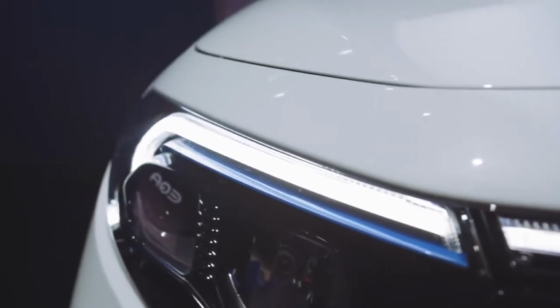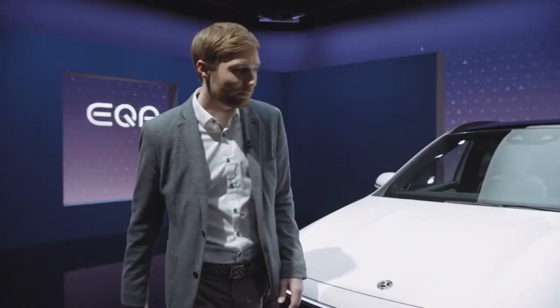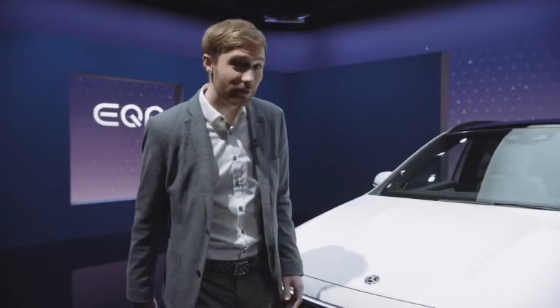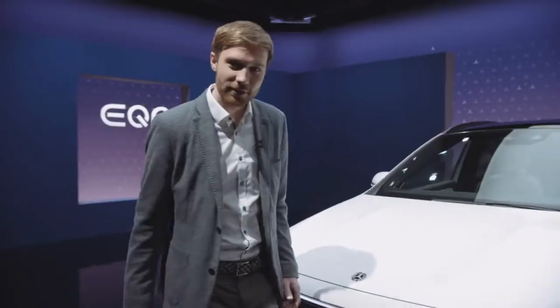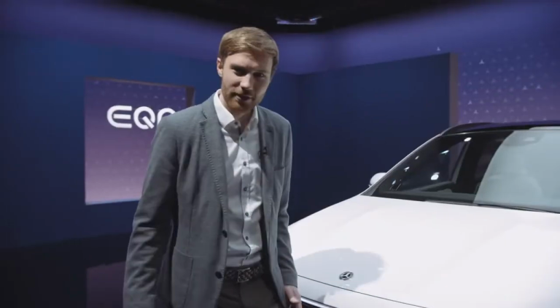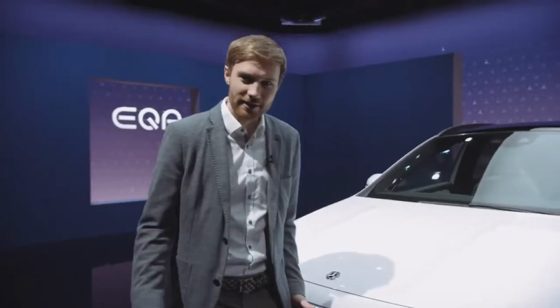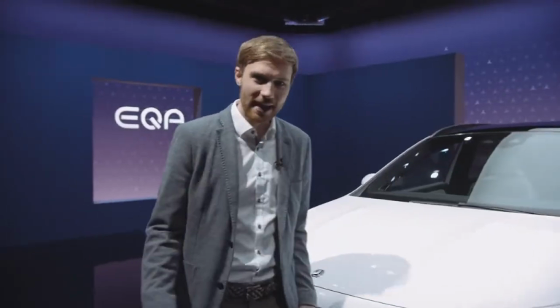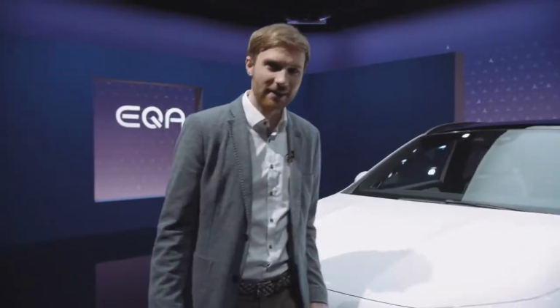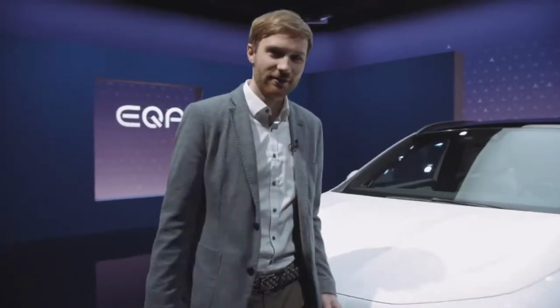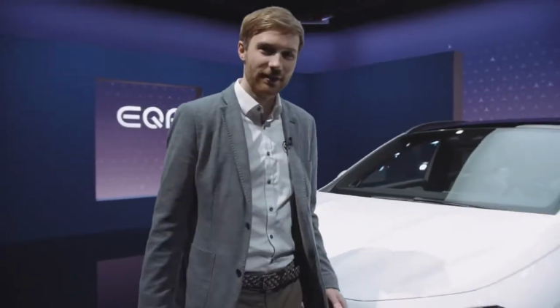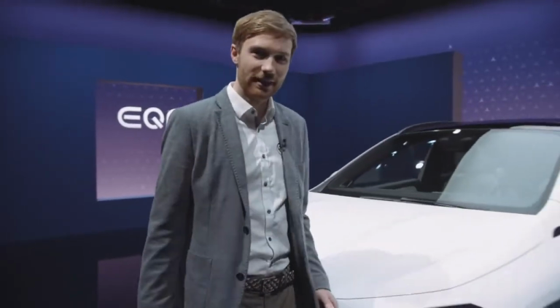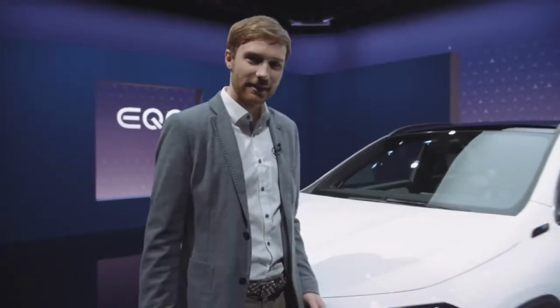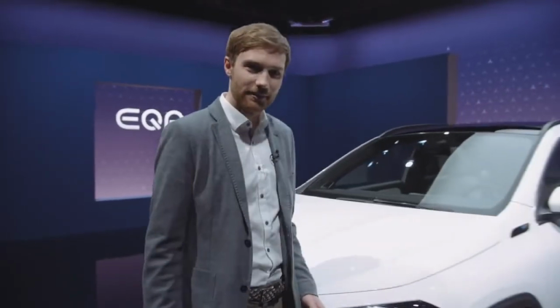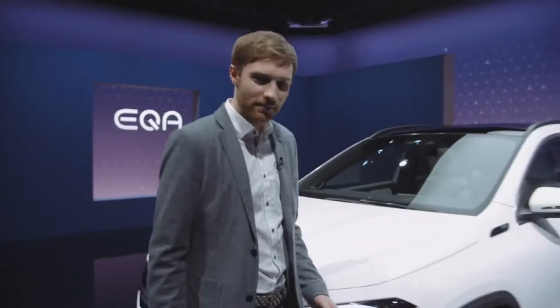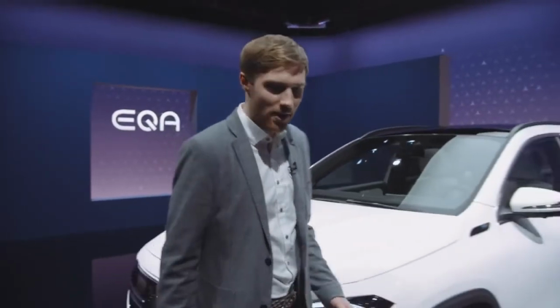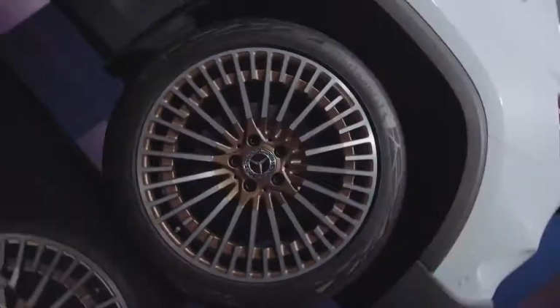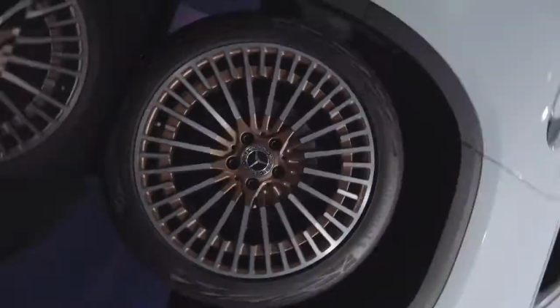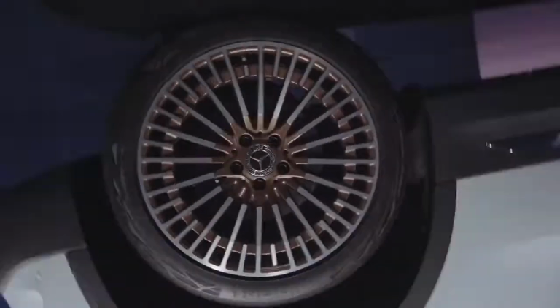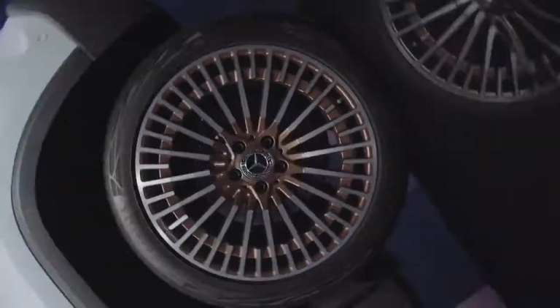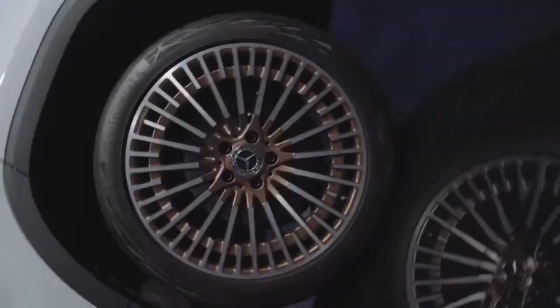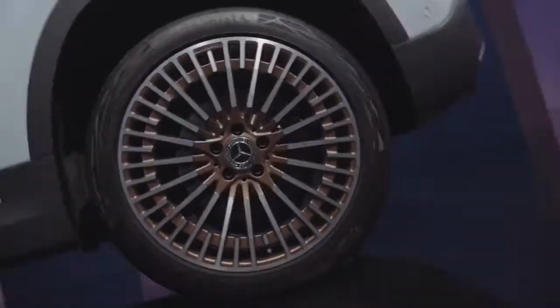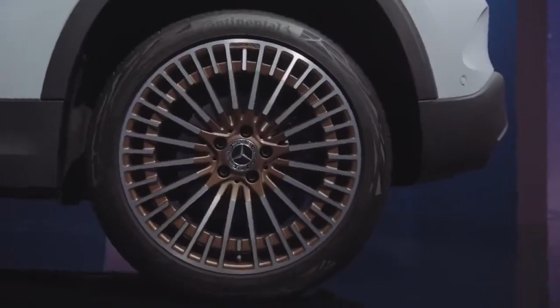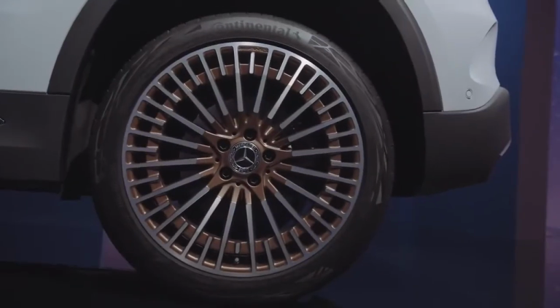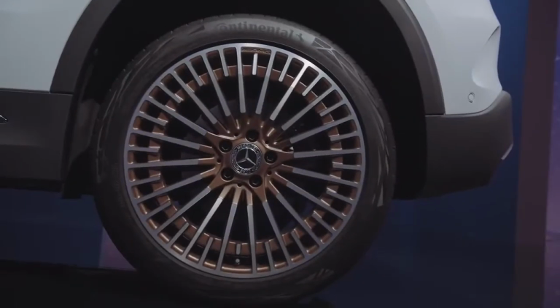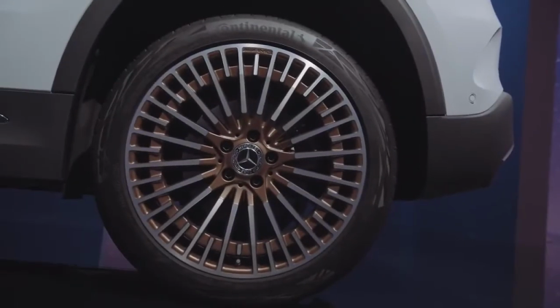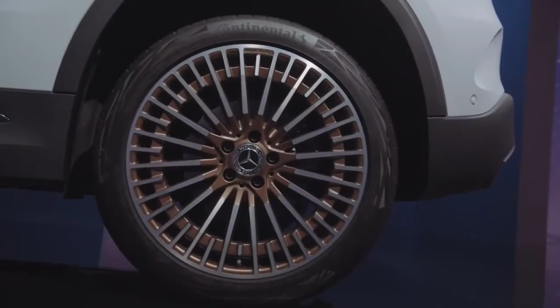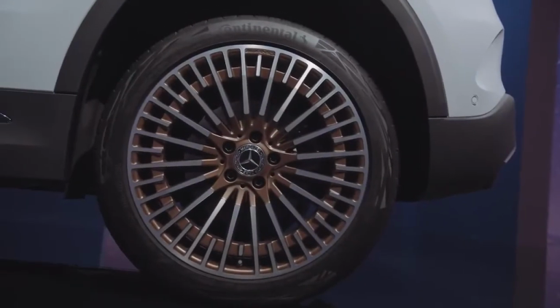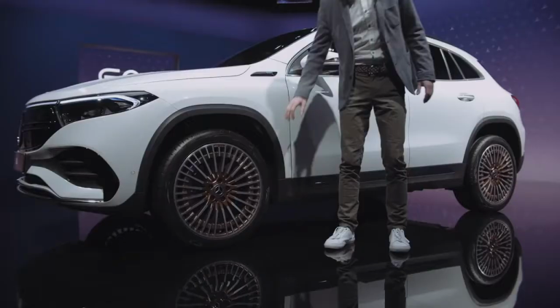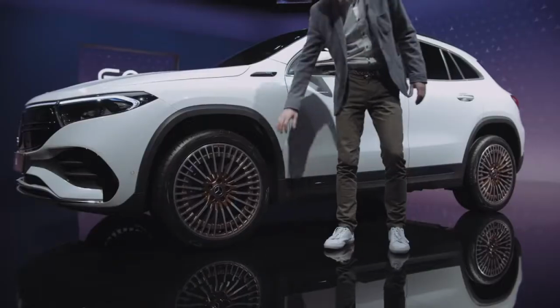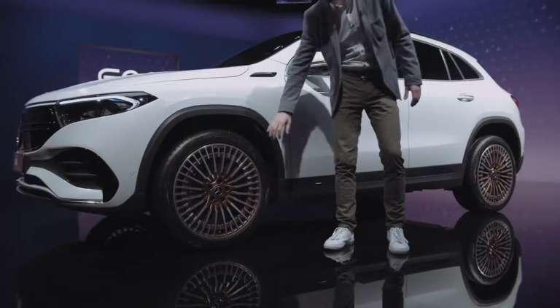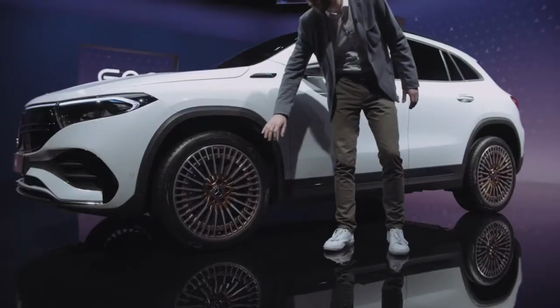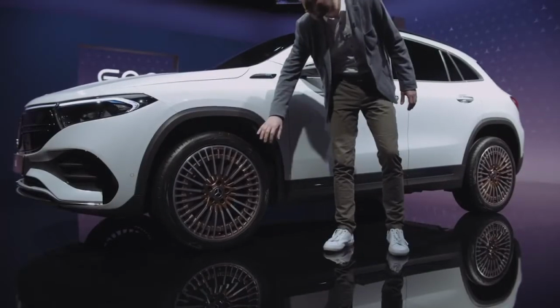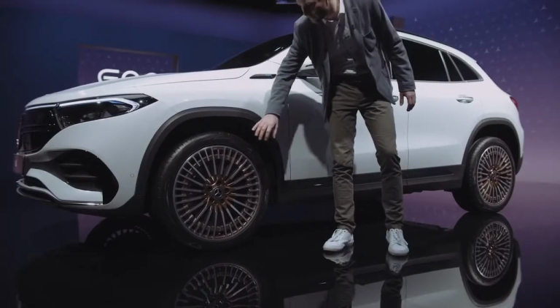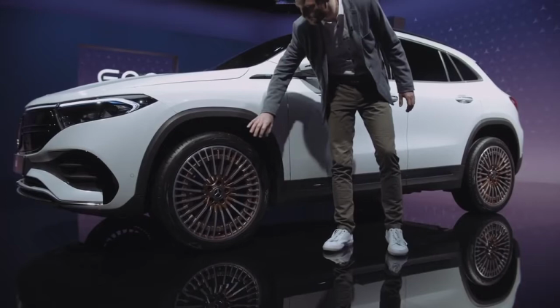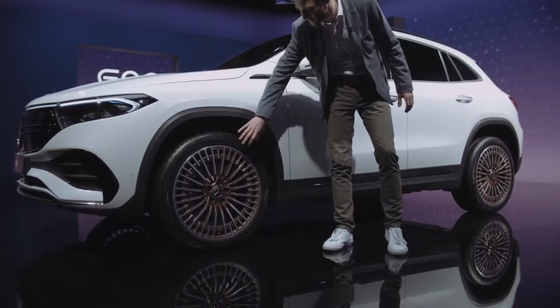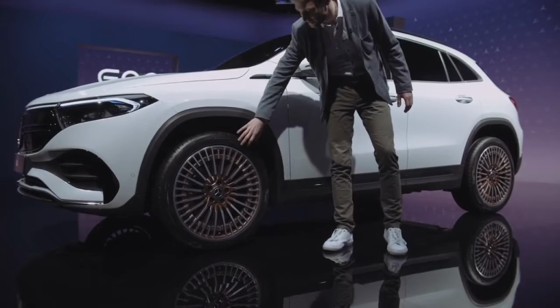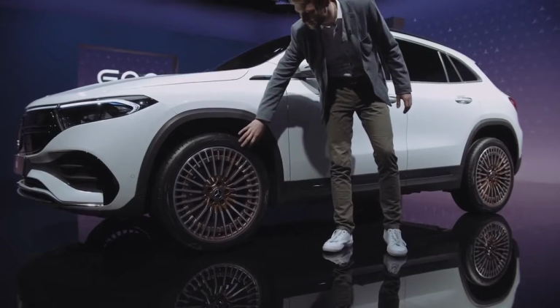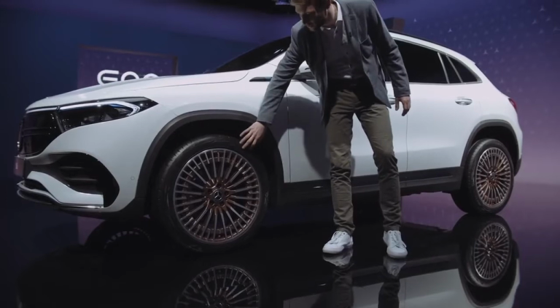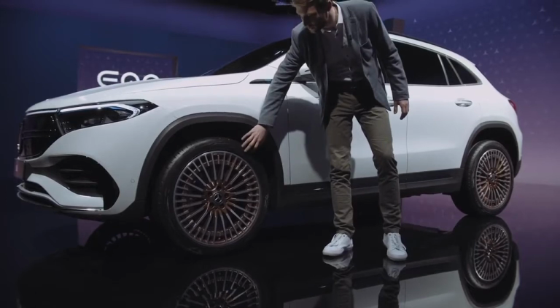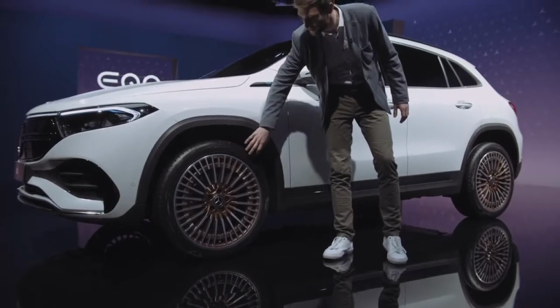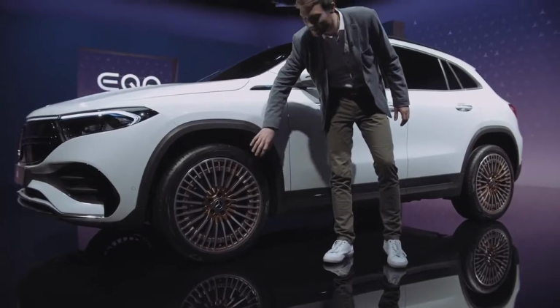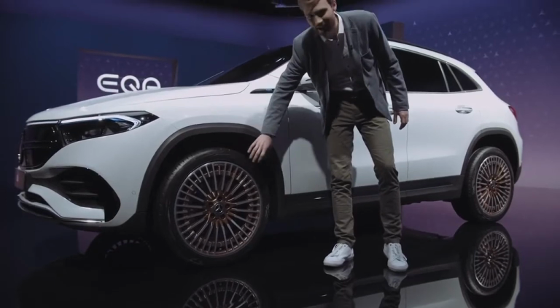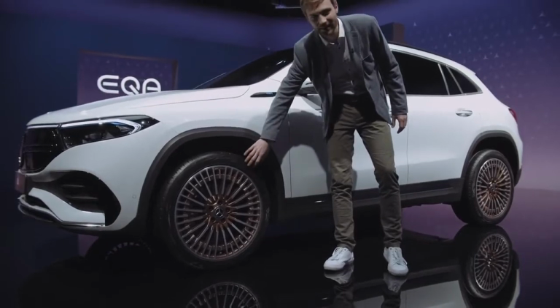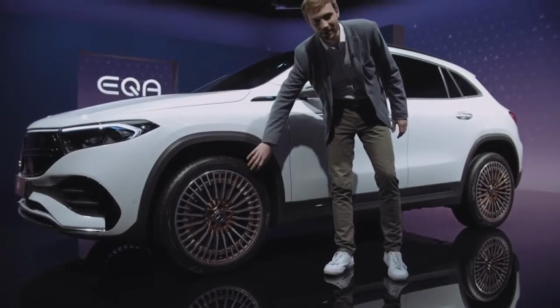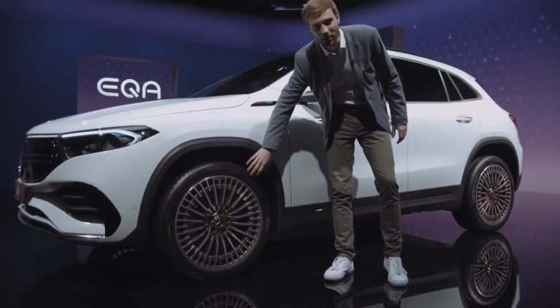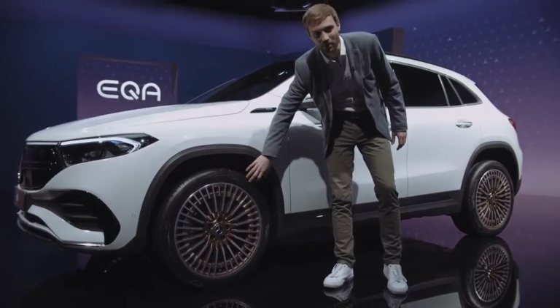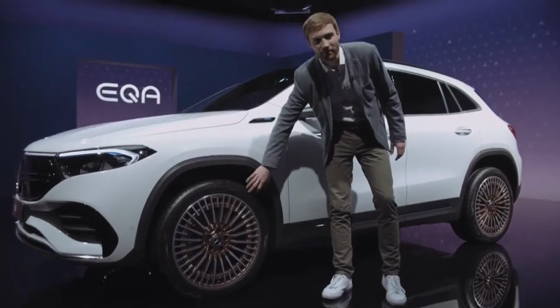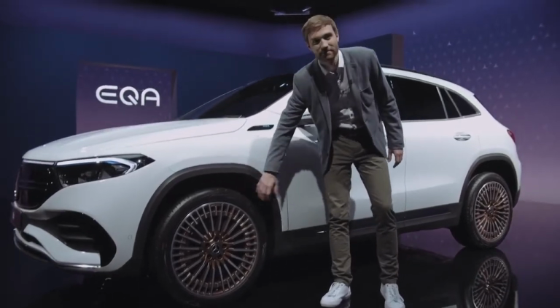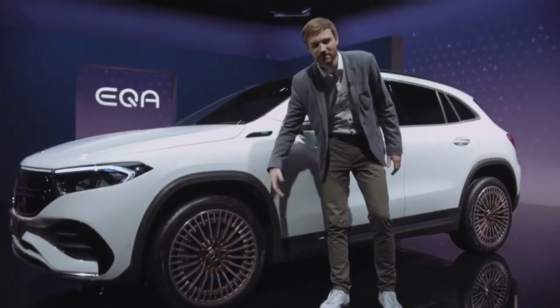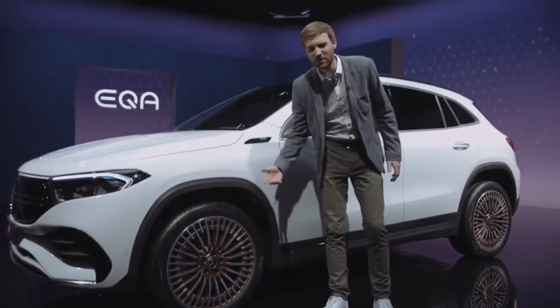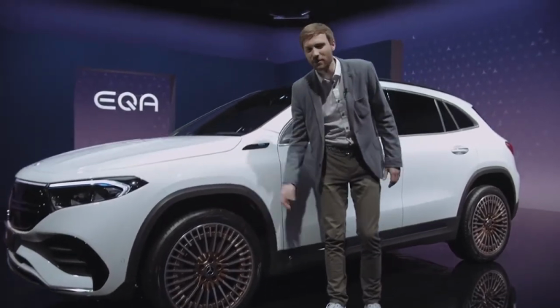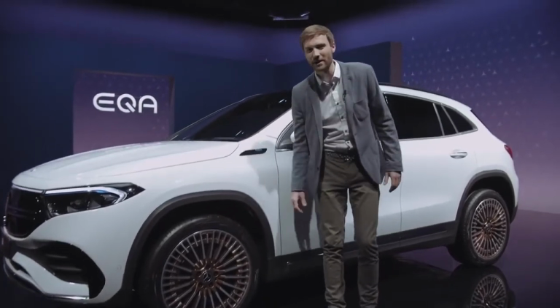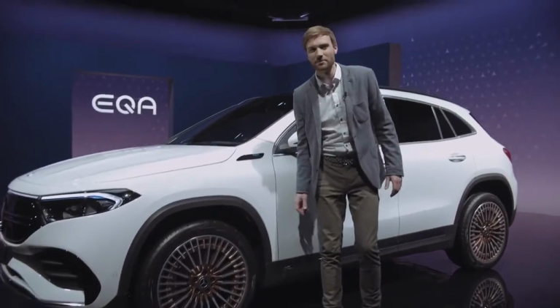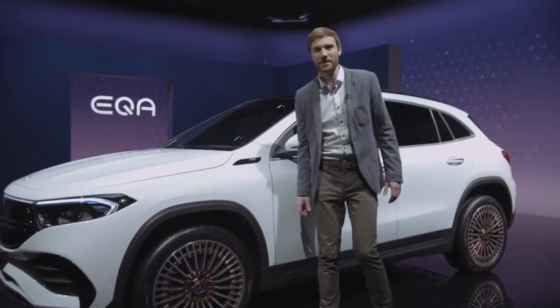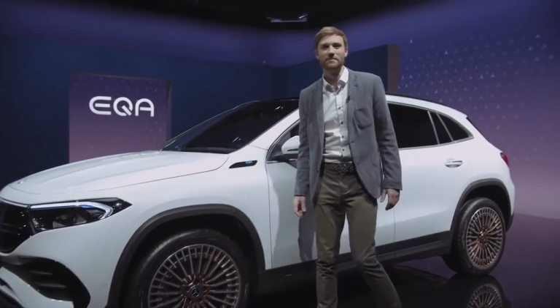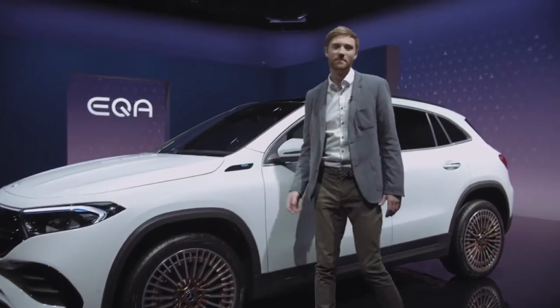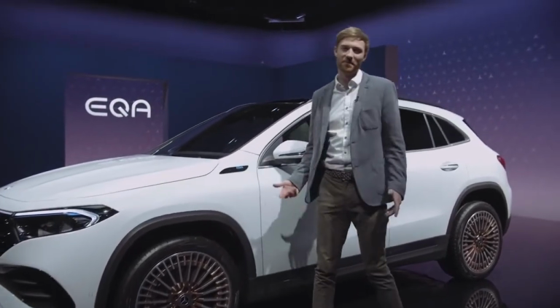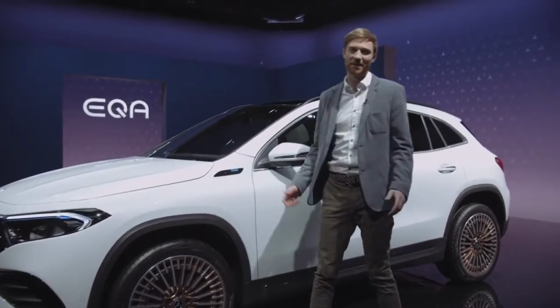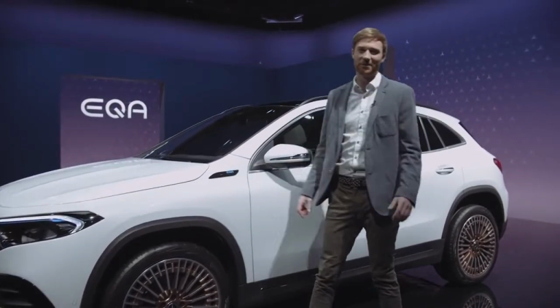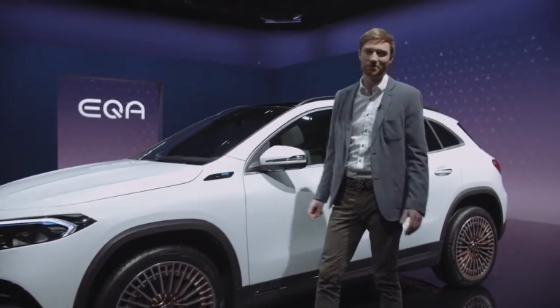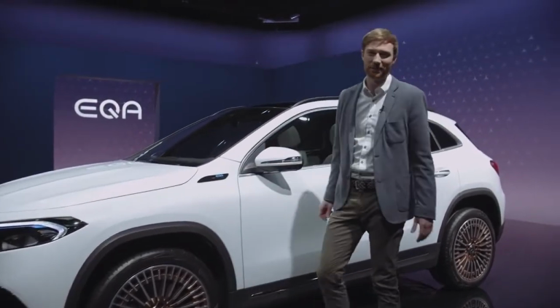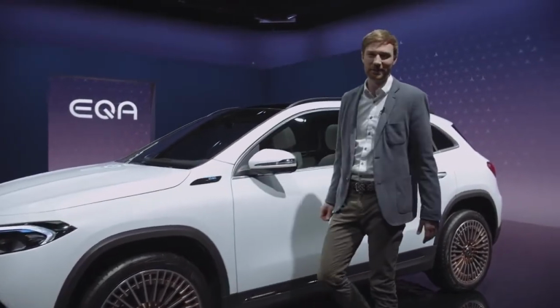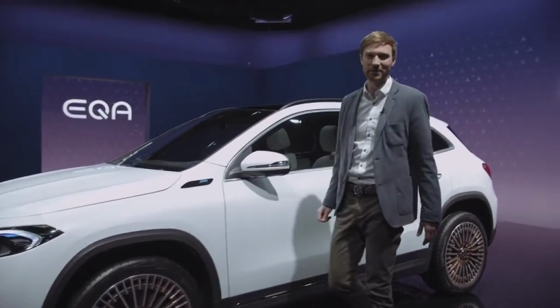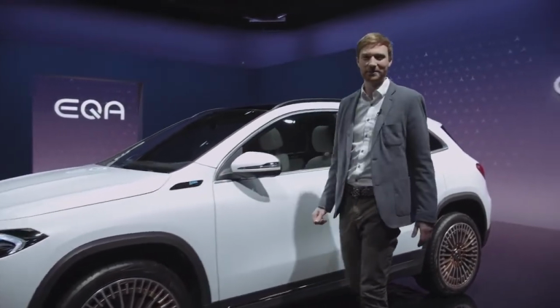Moving to the side of the vehicle, you can see this car is equipped with 20-inch wheels colored in copper — that looks pretty cool.